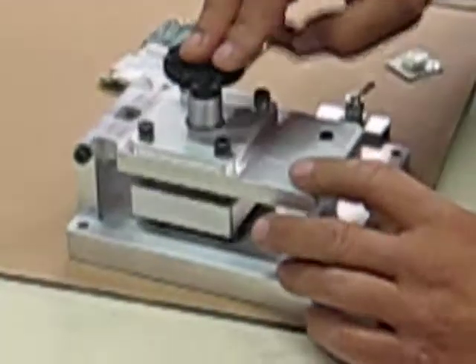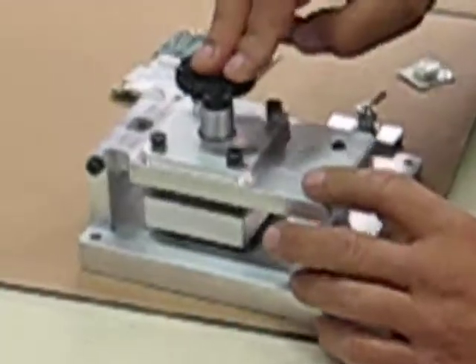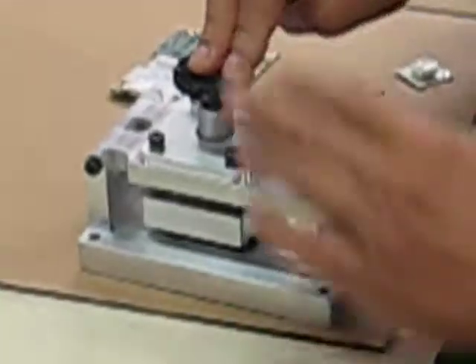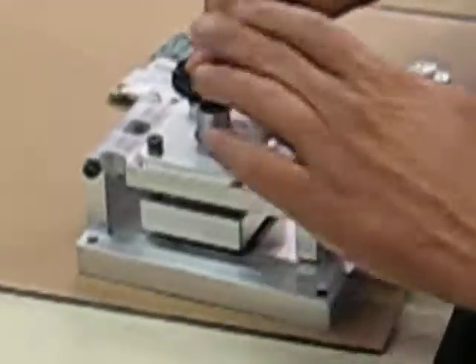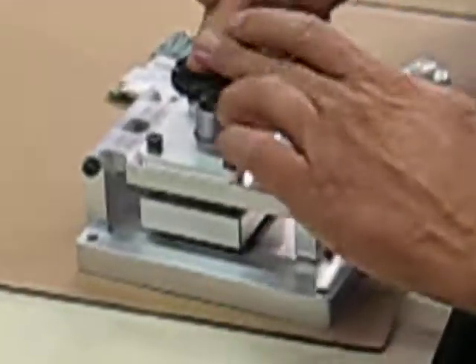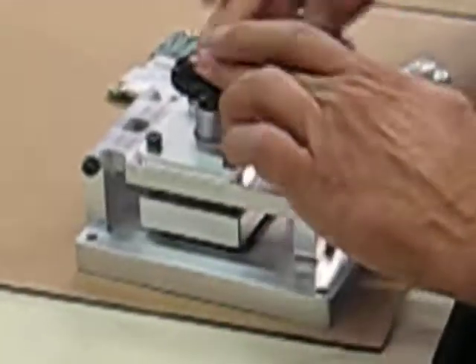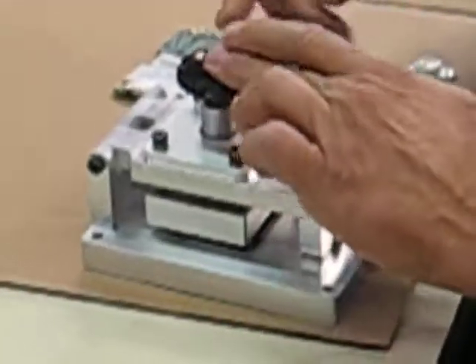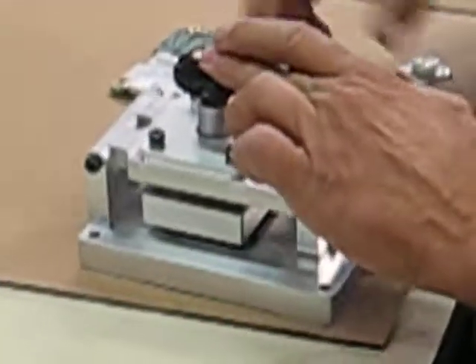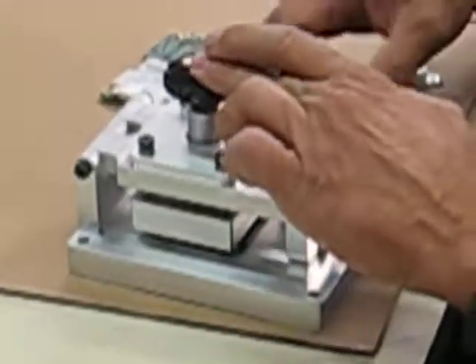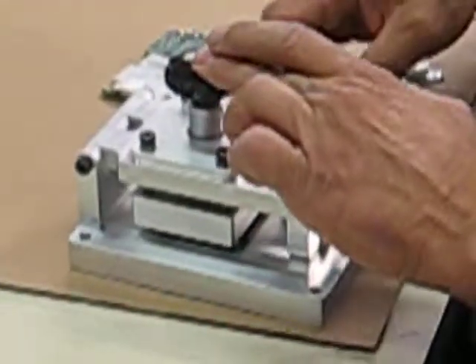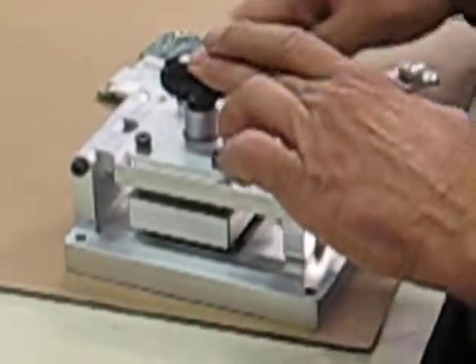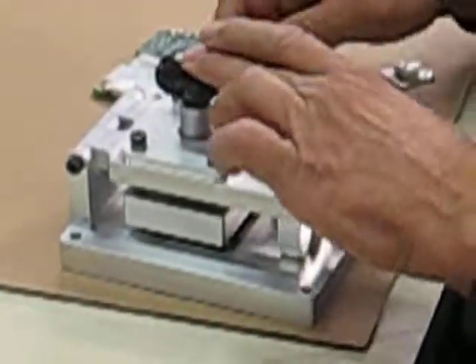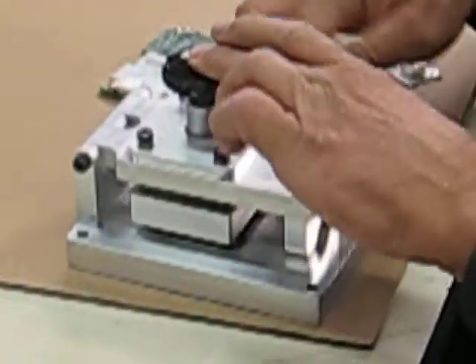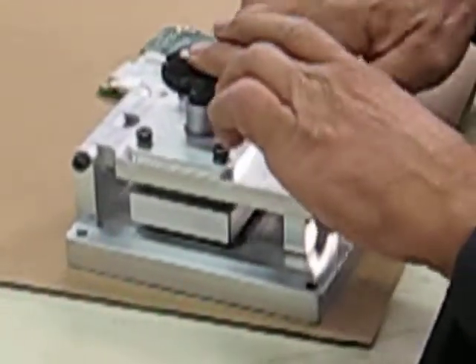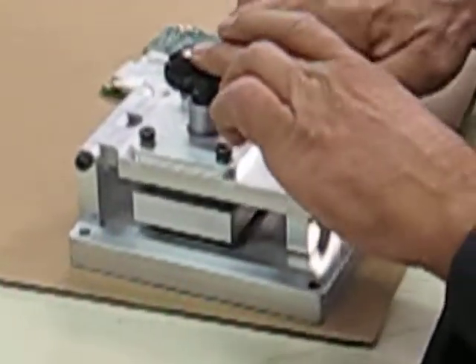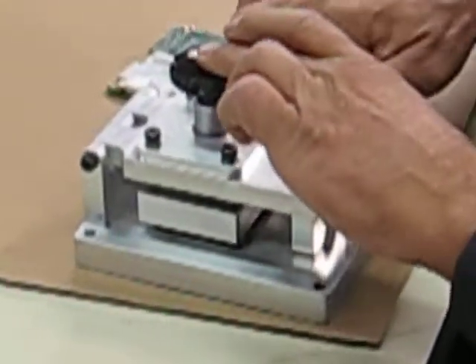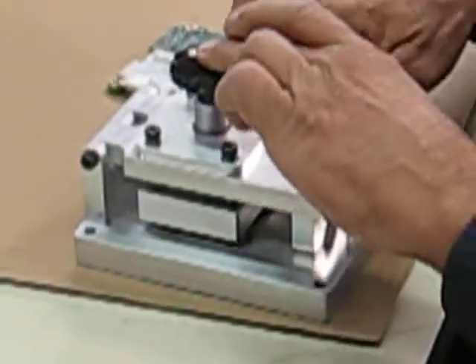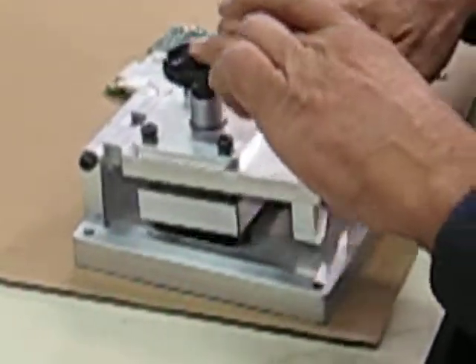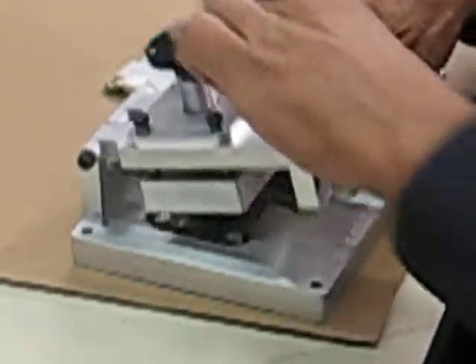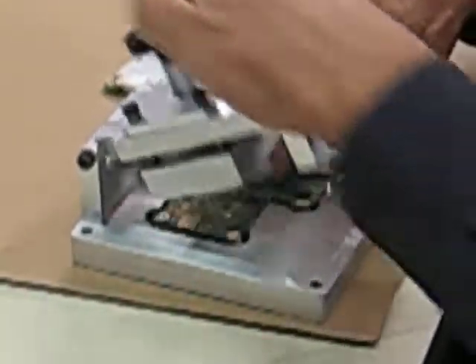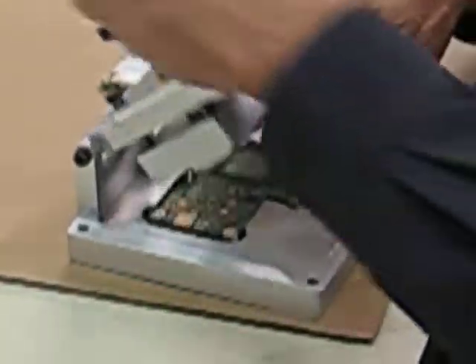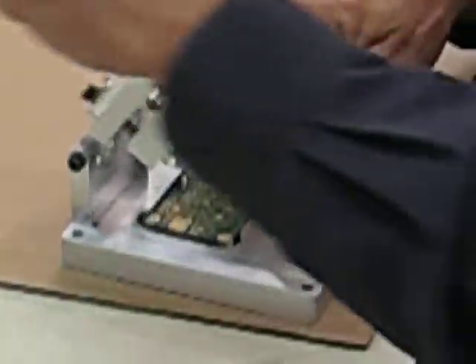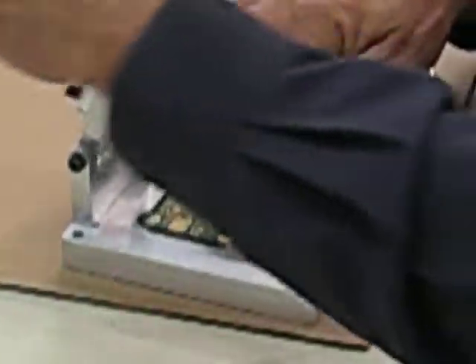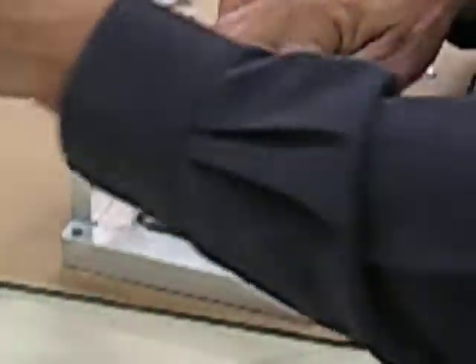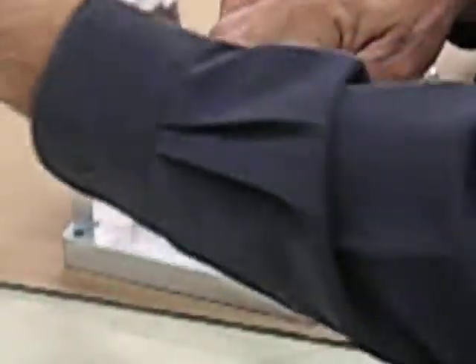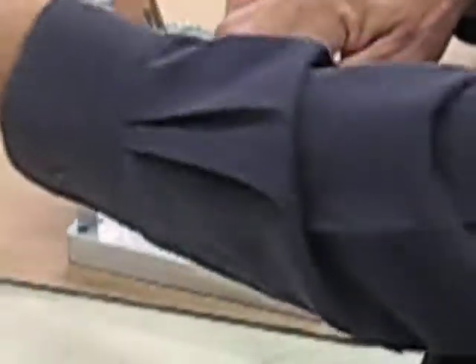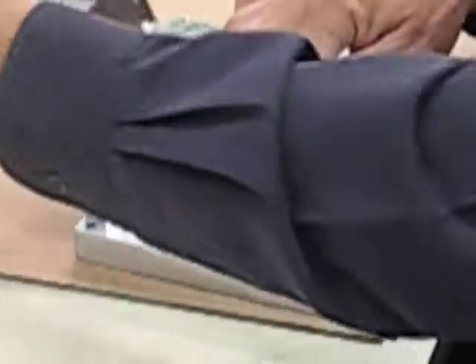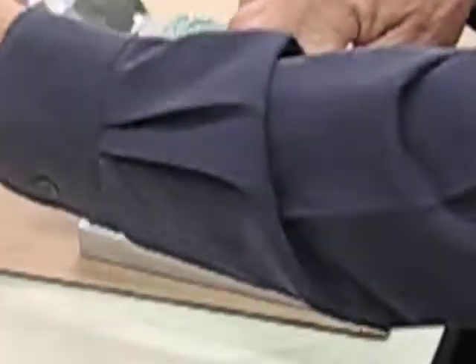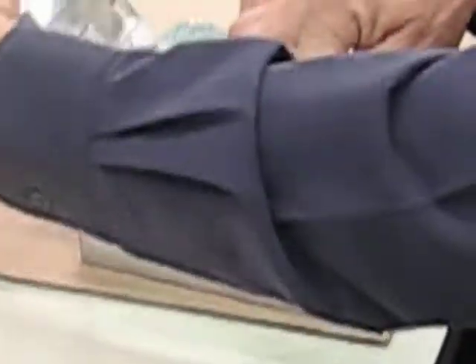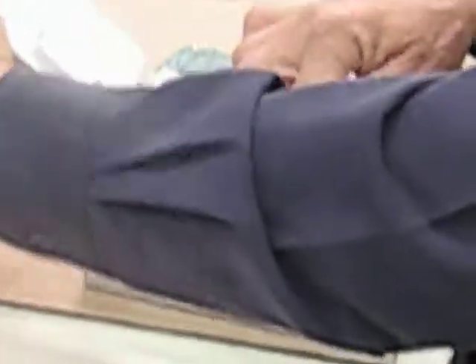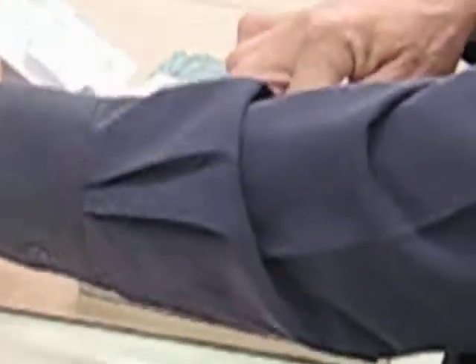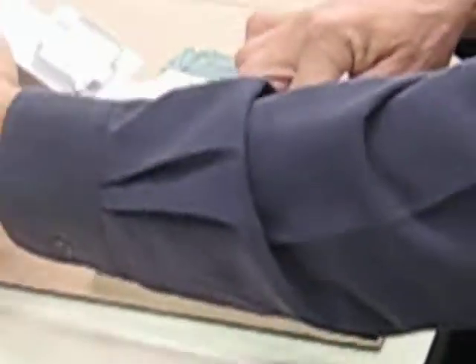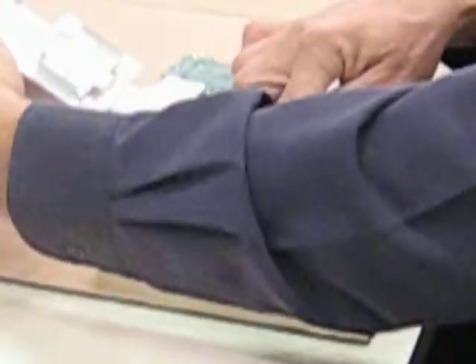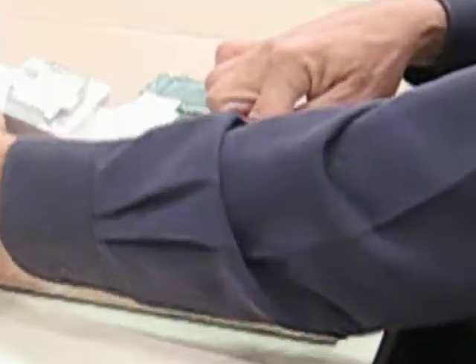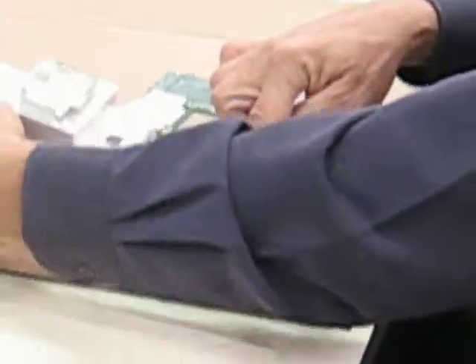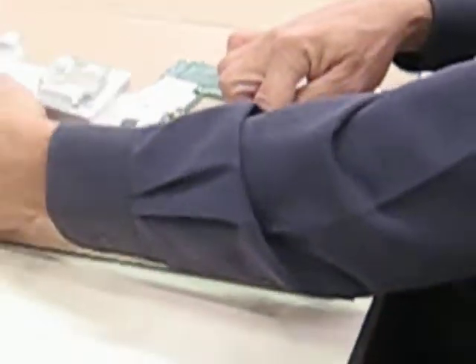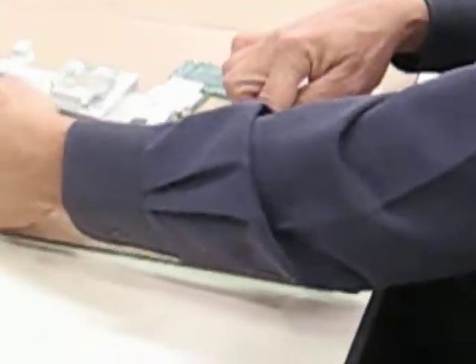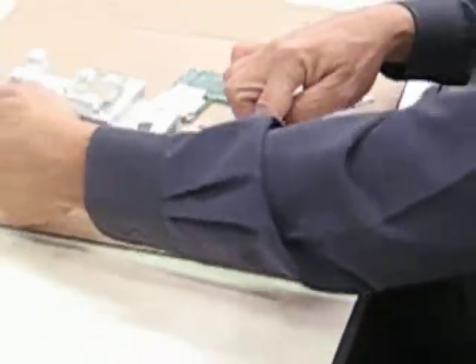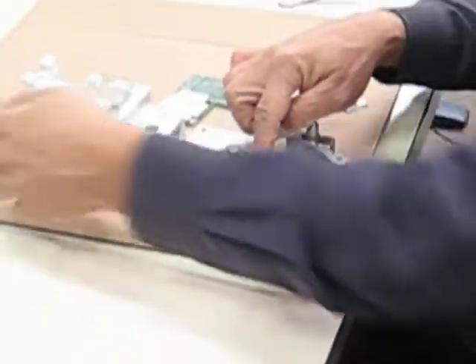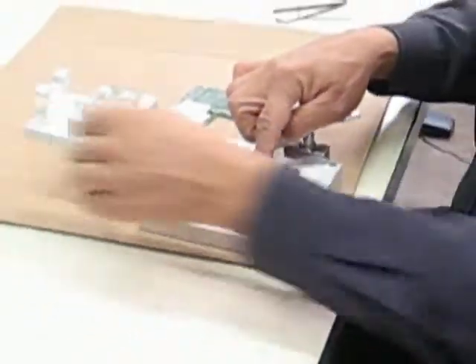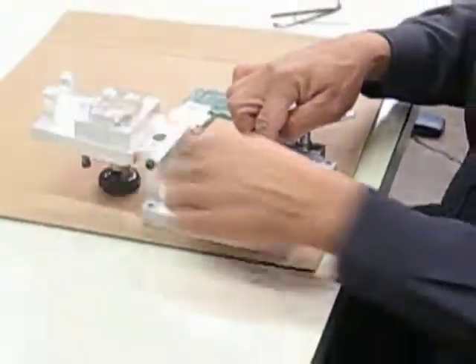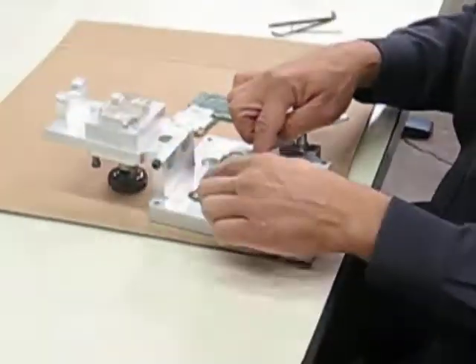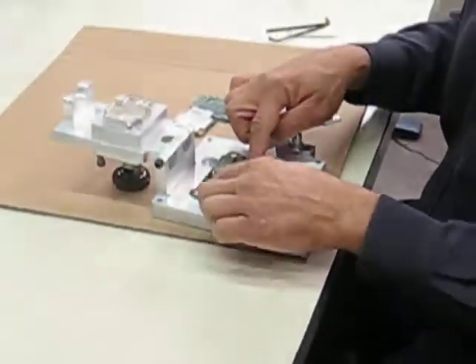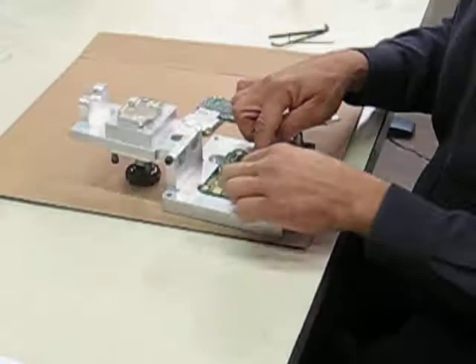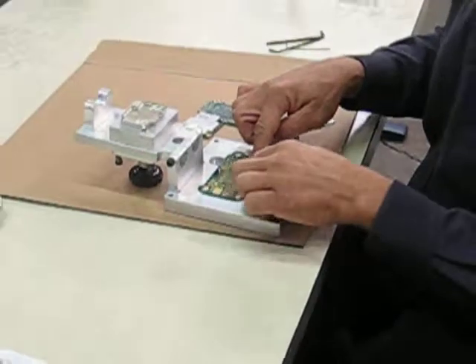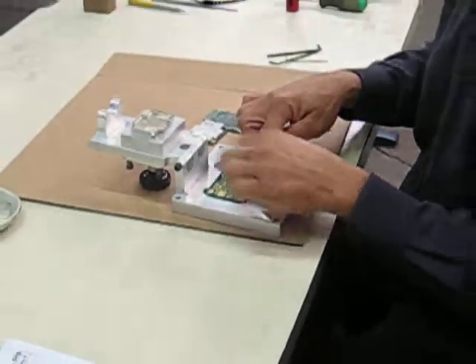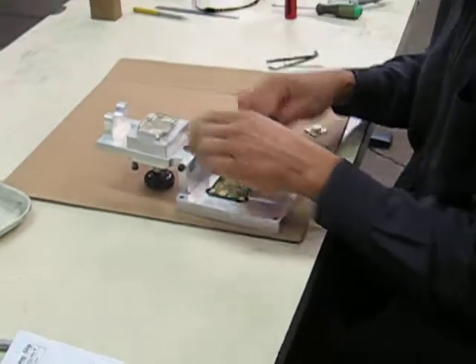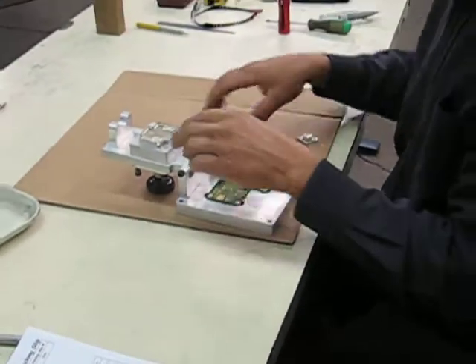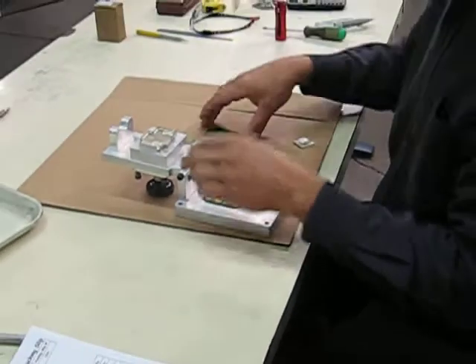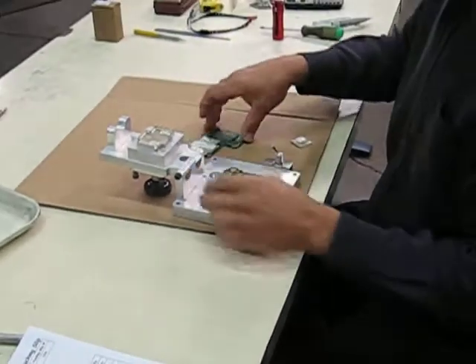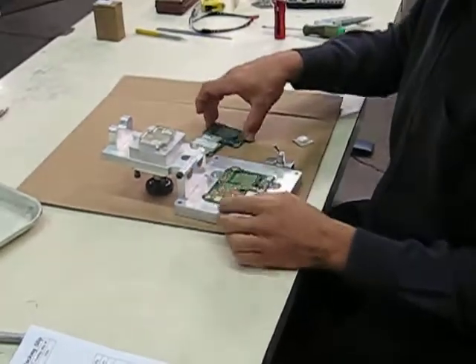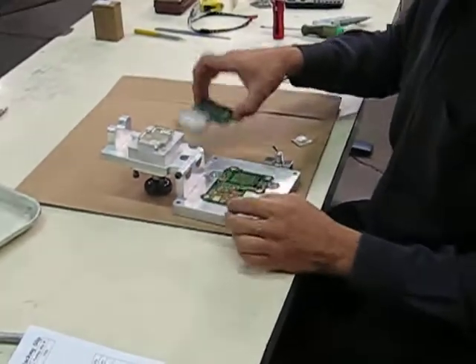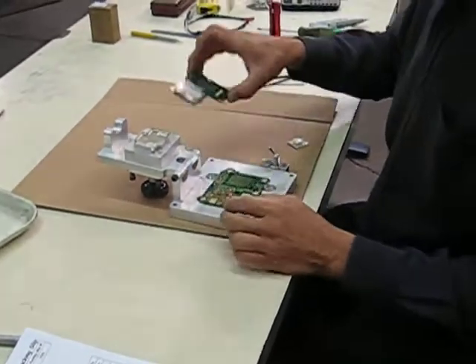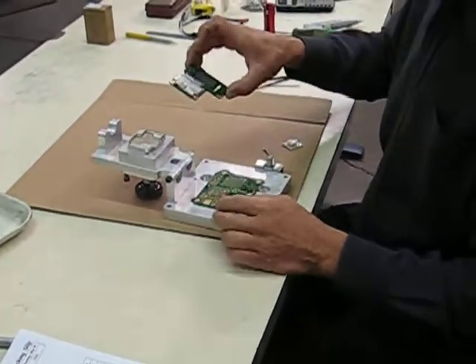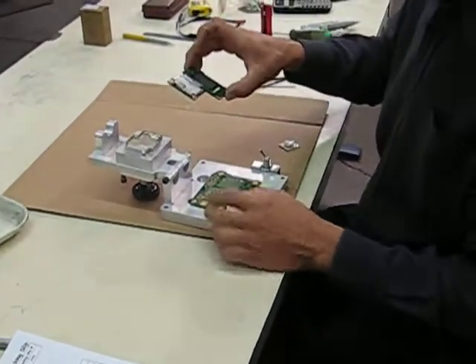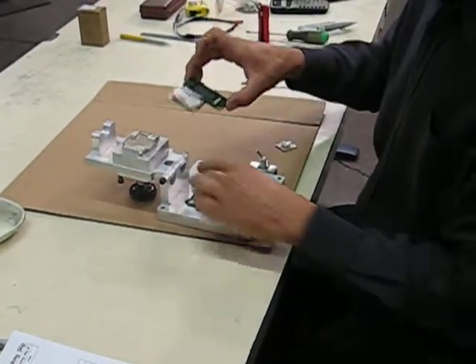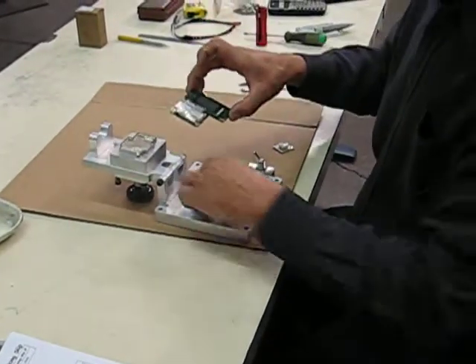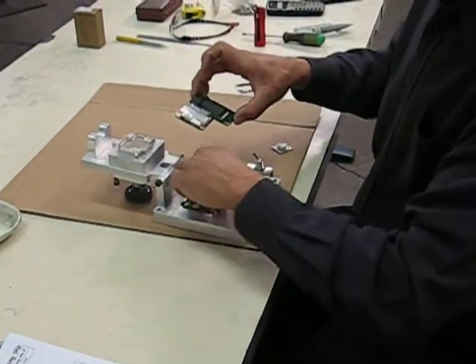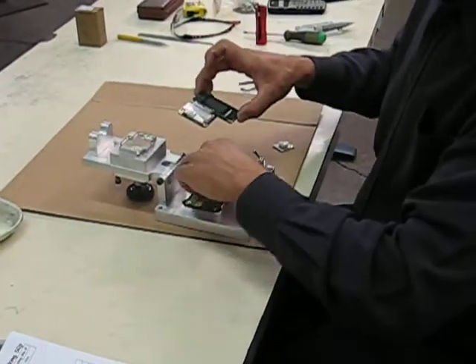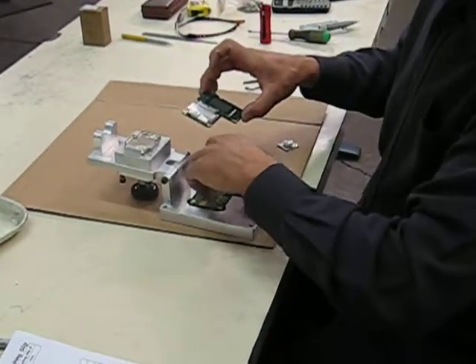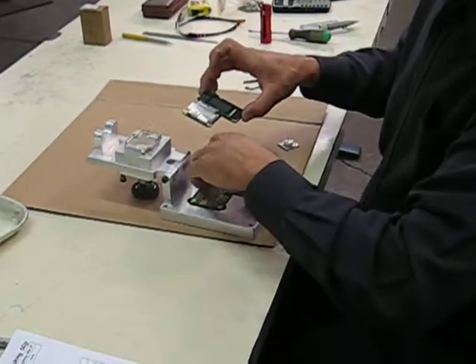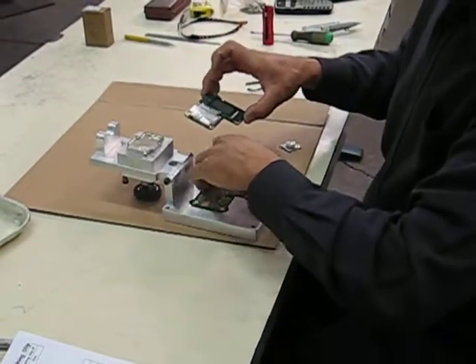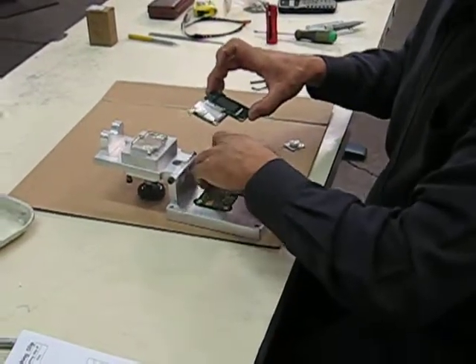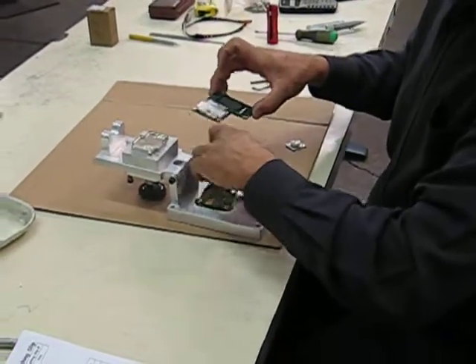Push it down. Release the vacuum. Hold the board. And it's going to be stuck on — with the finished product here.